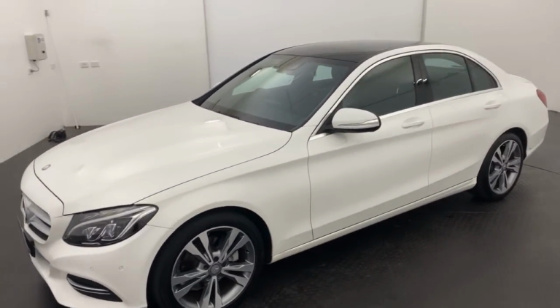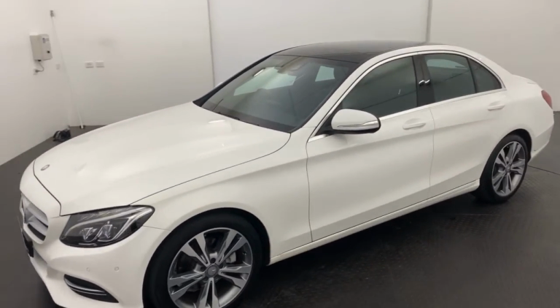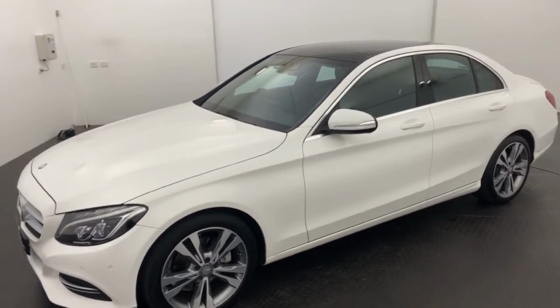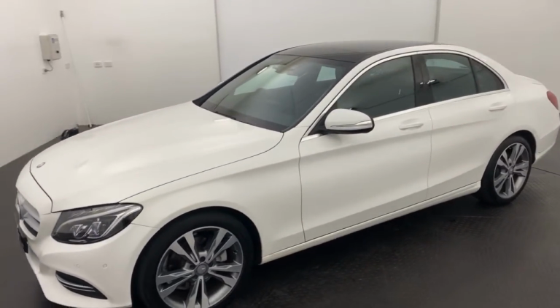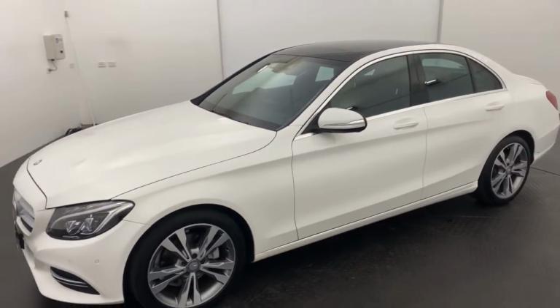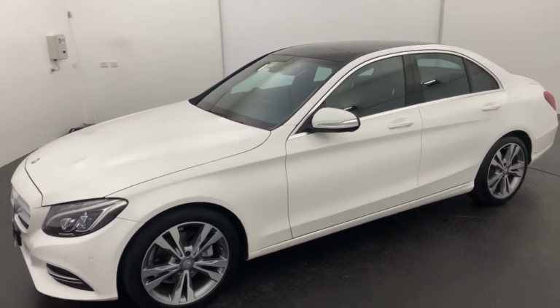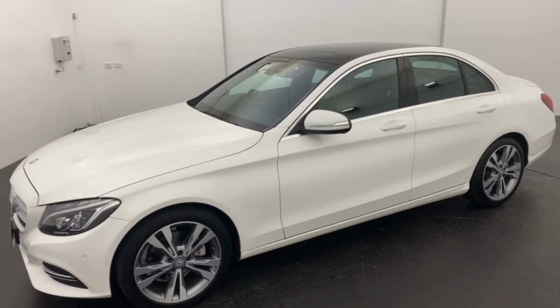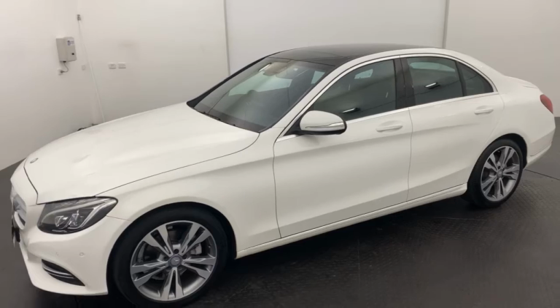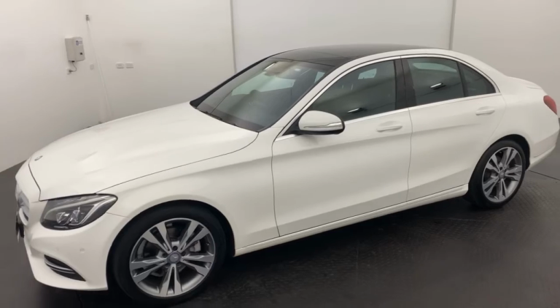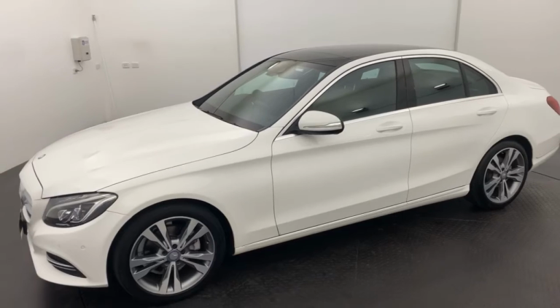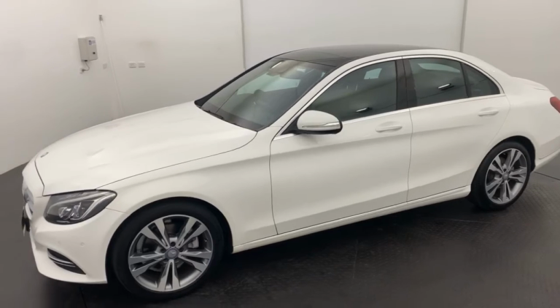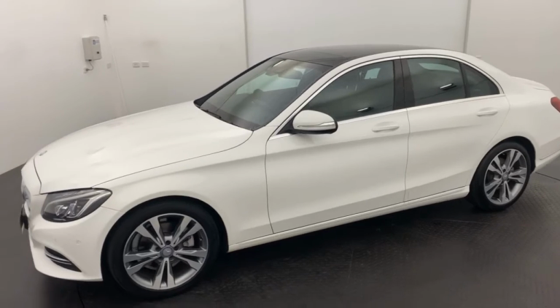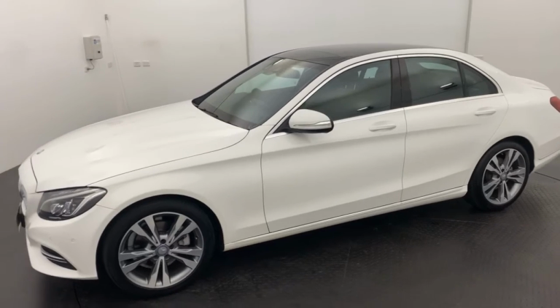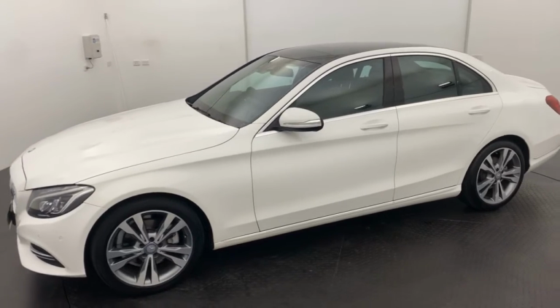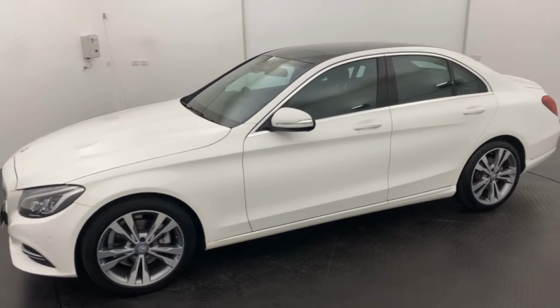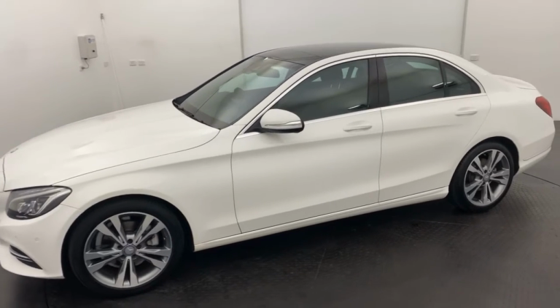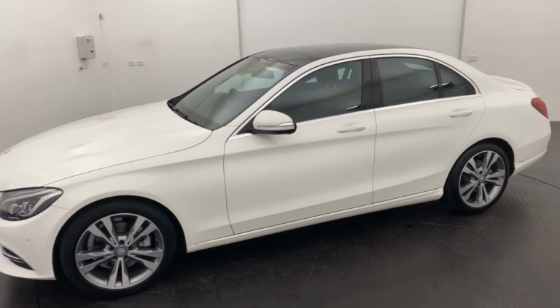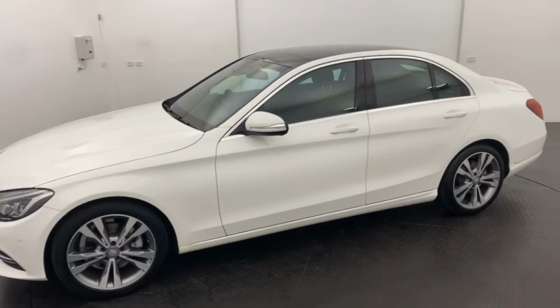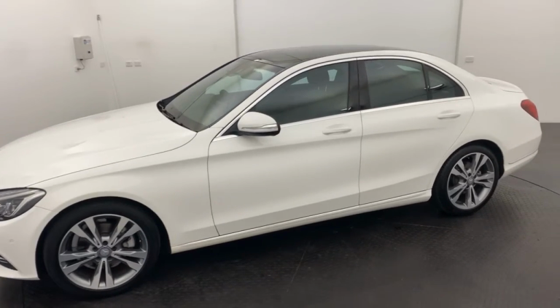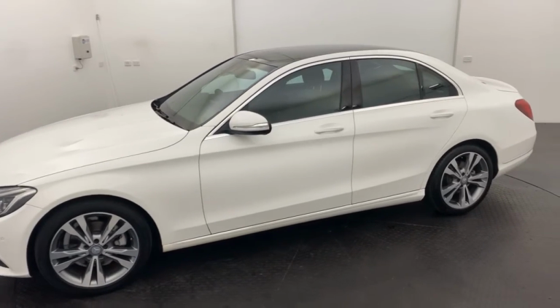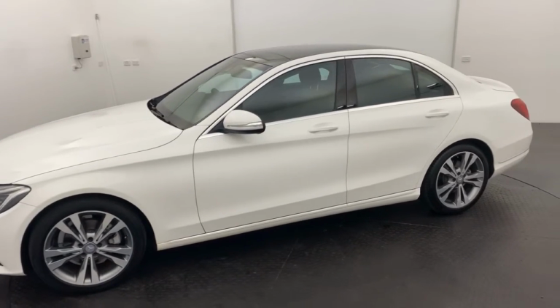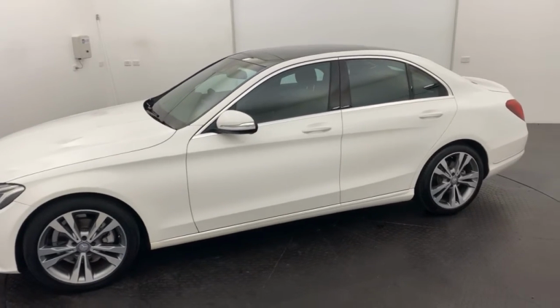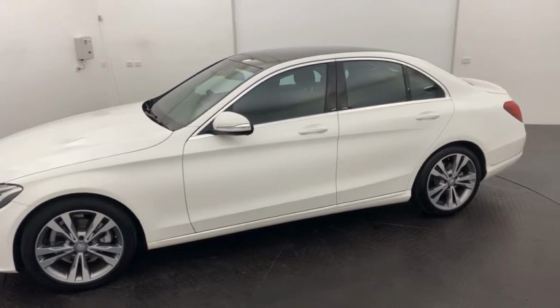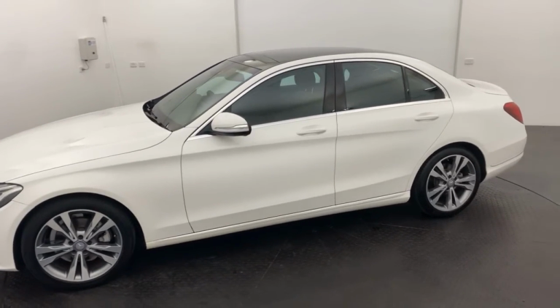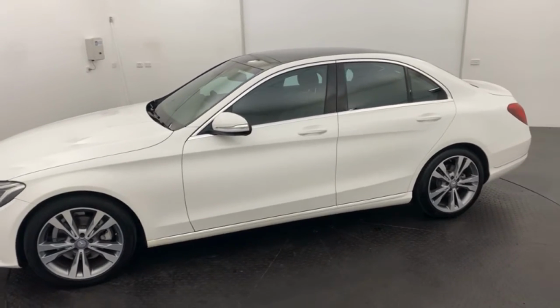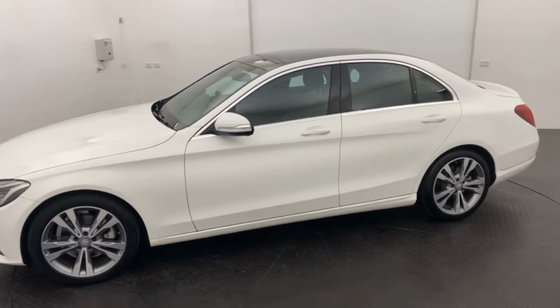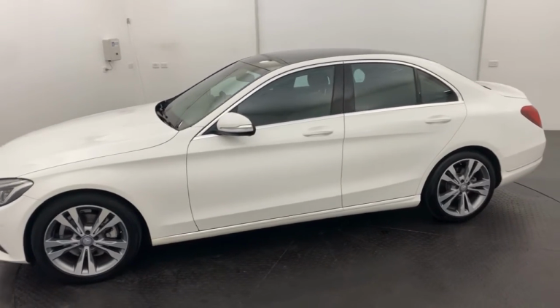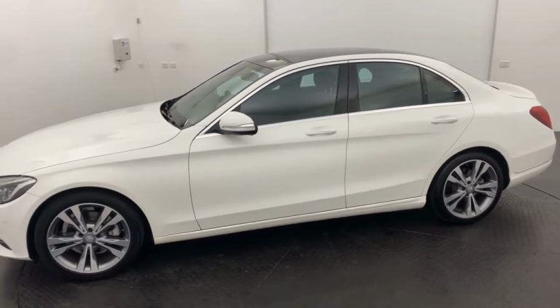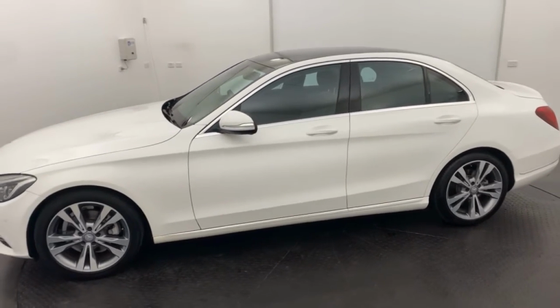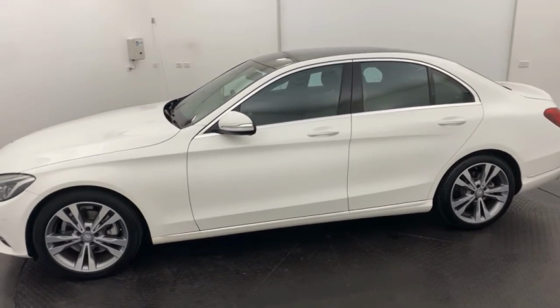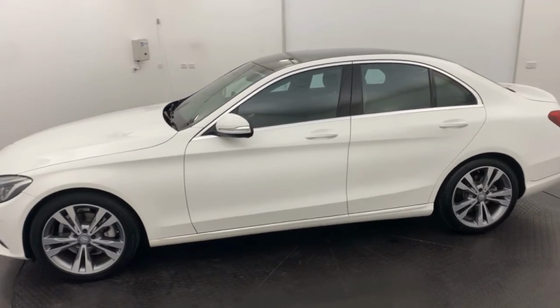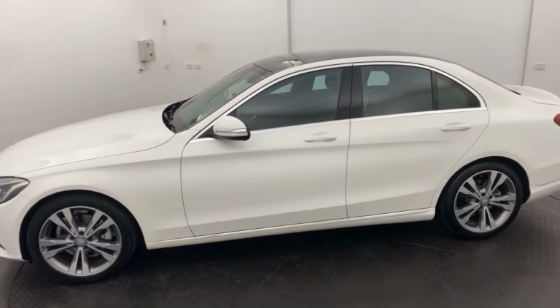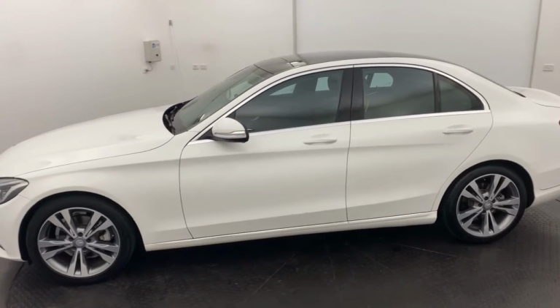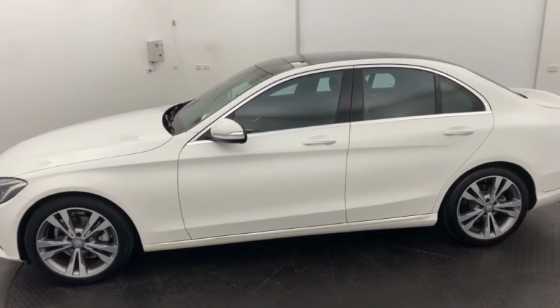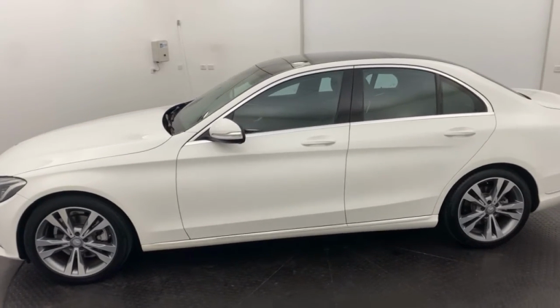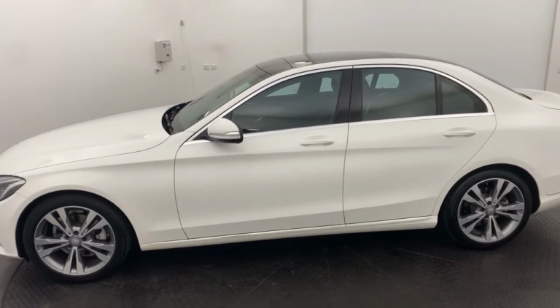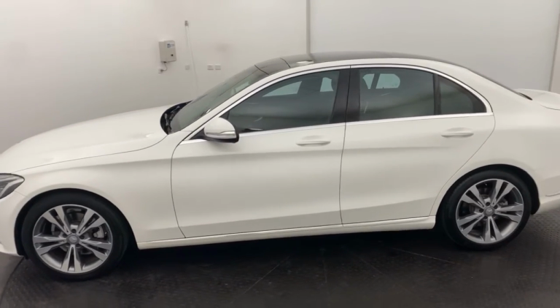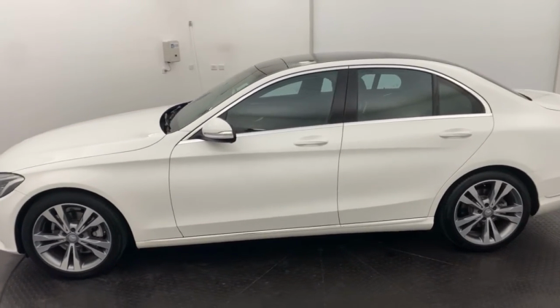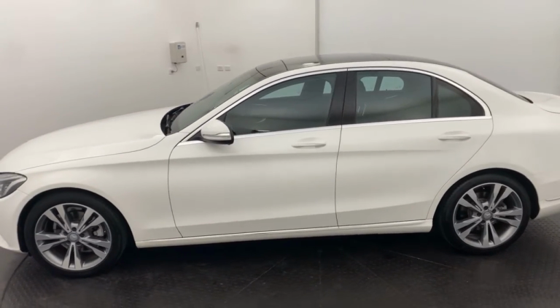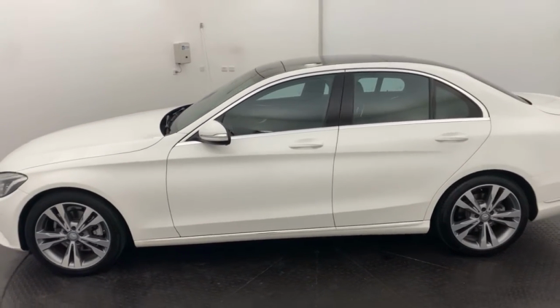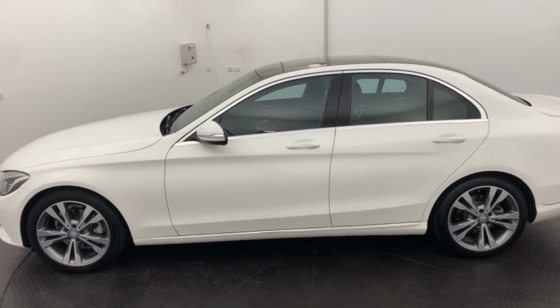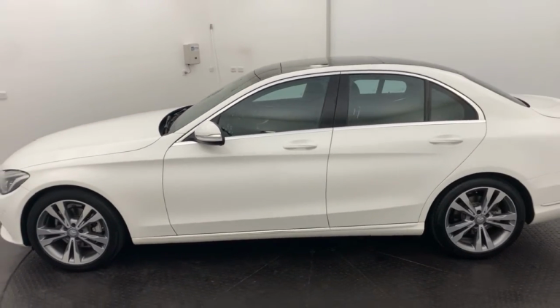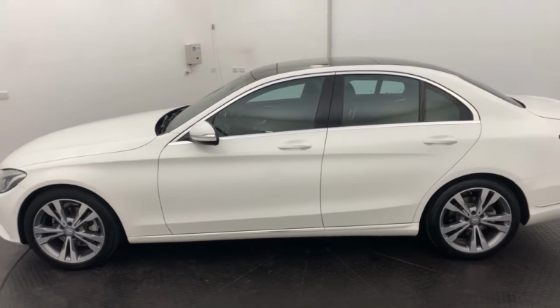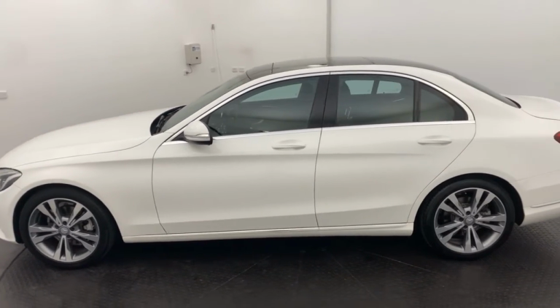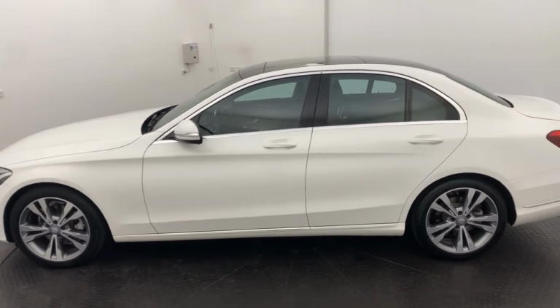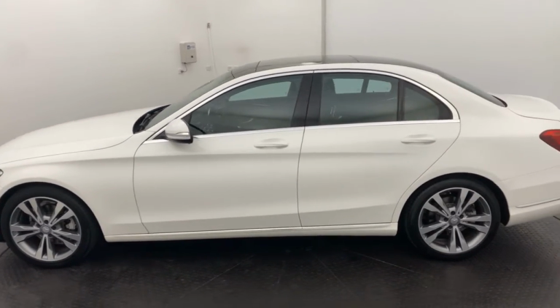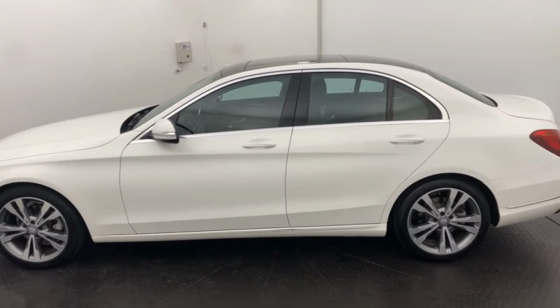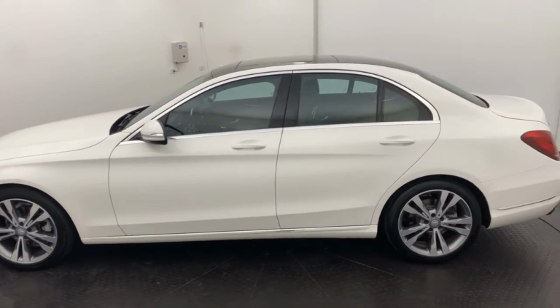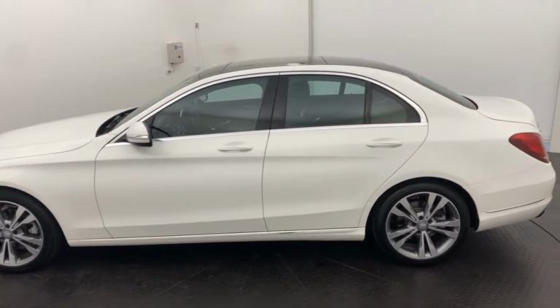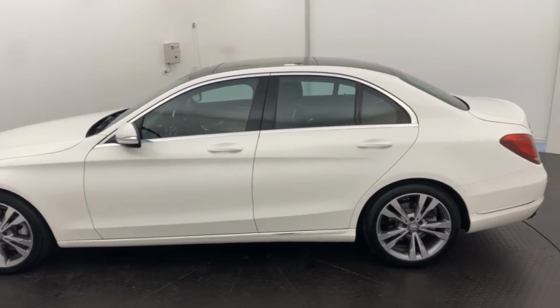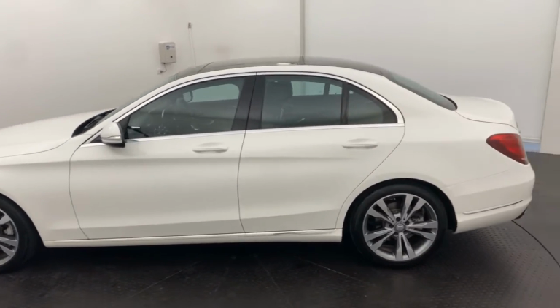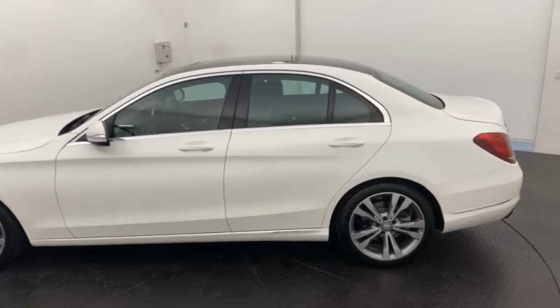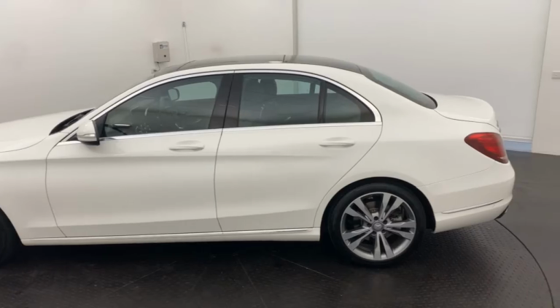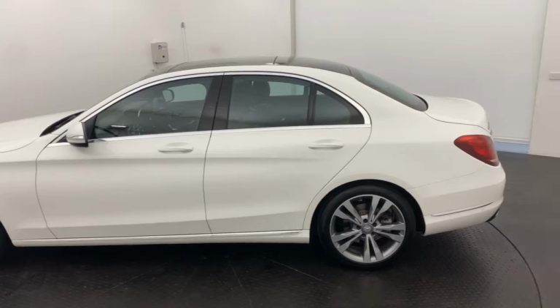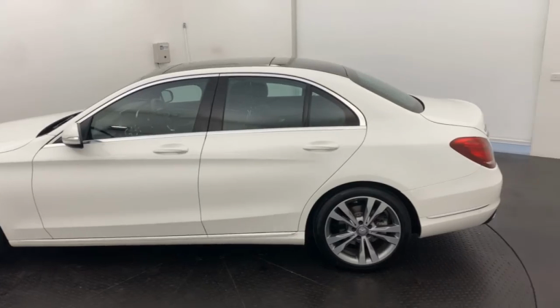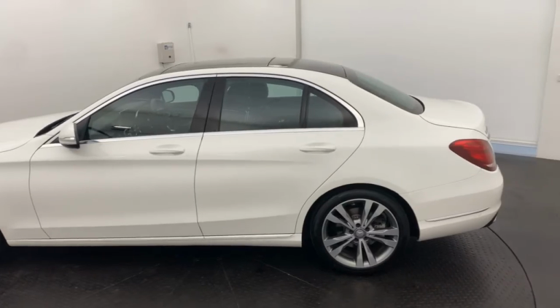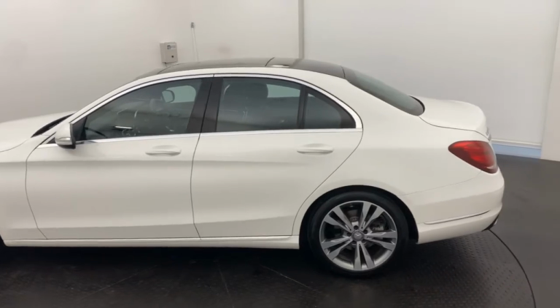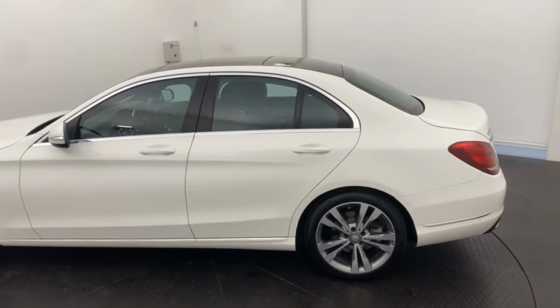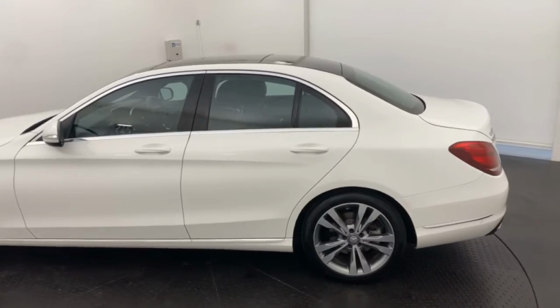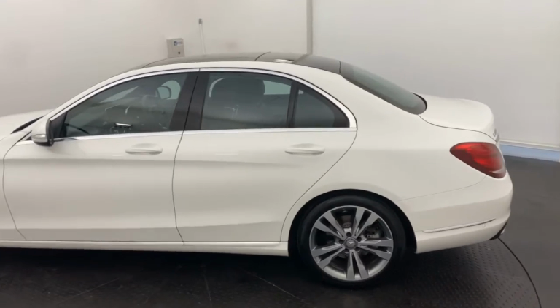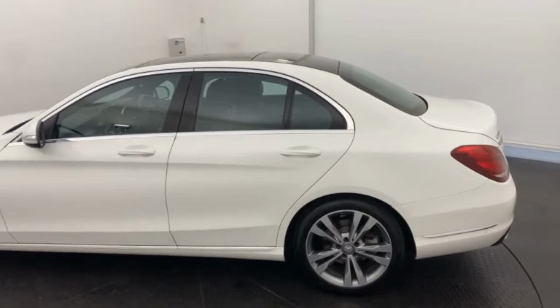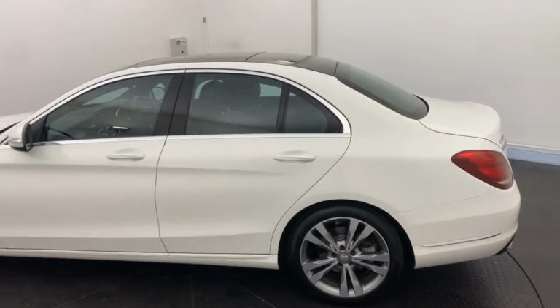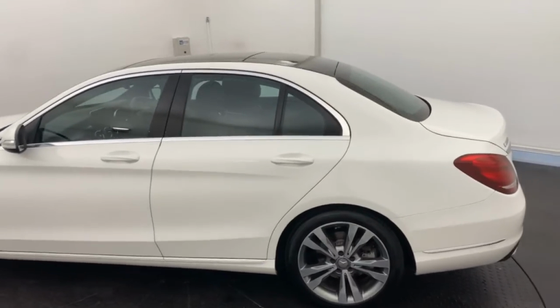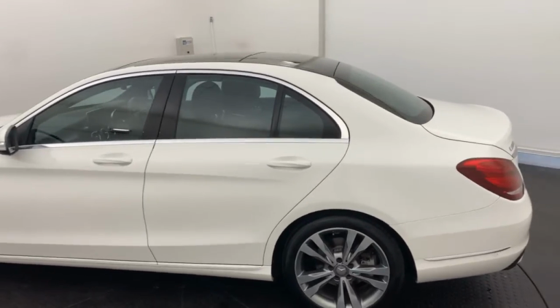All our pre-owned vehicles undergo a thorough 120-point mechanical inspection test, which is conducted by Mercedes-Benz Certified Mechanics.